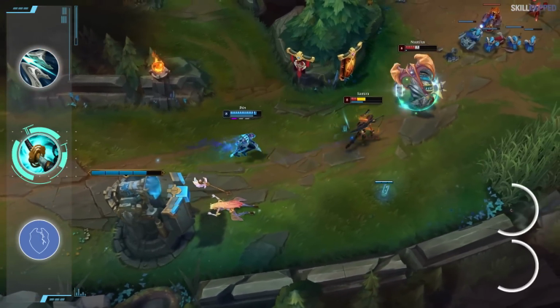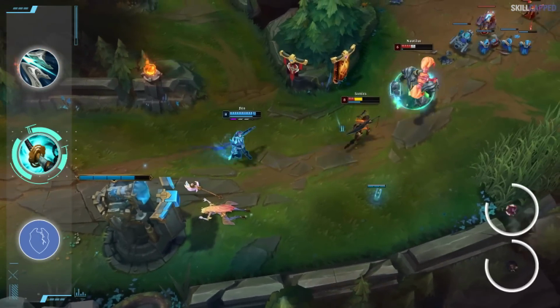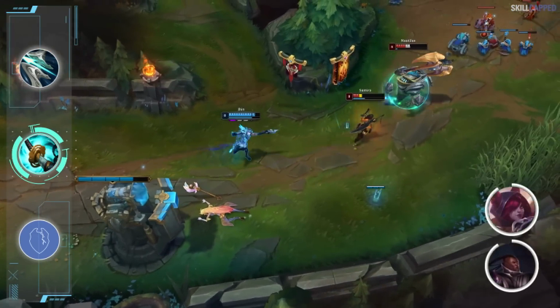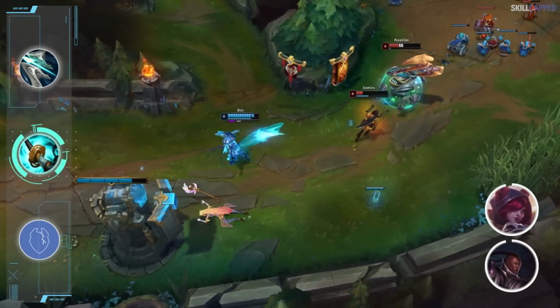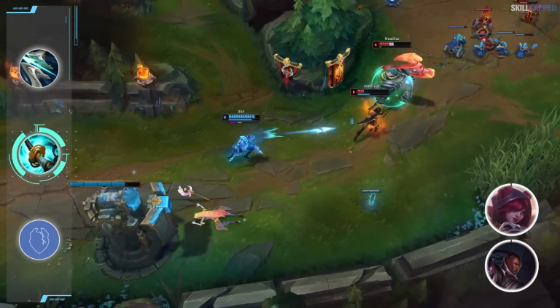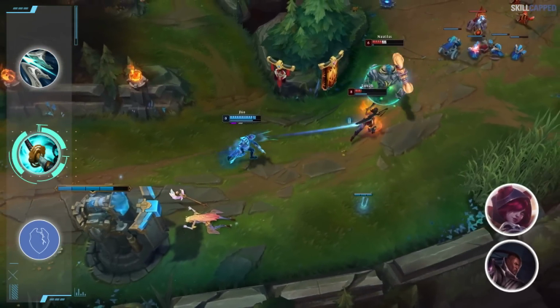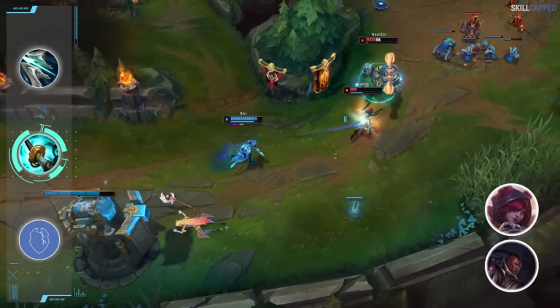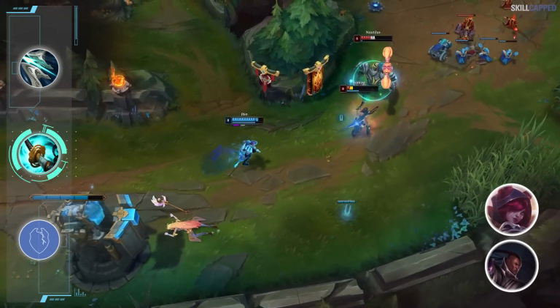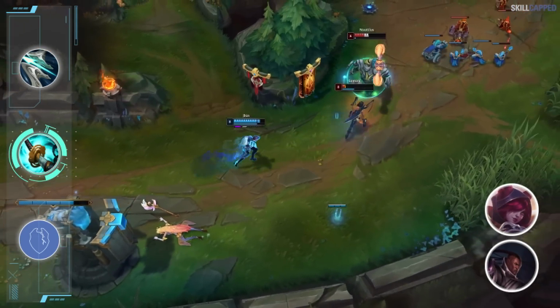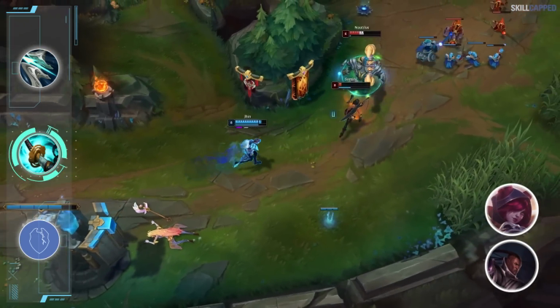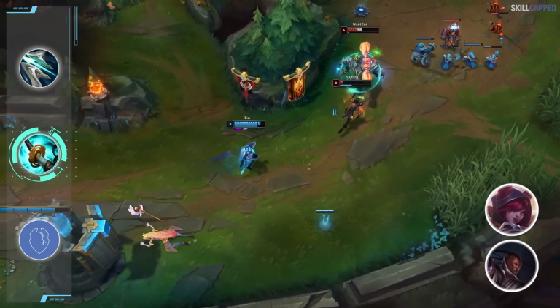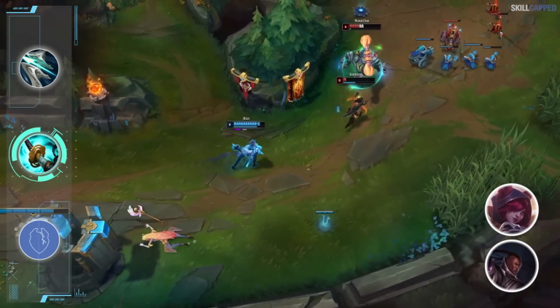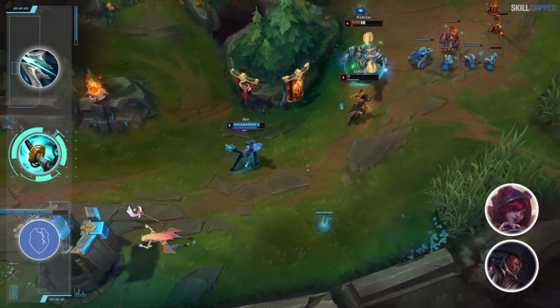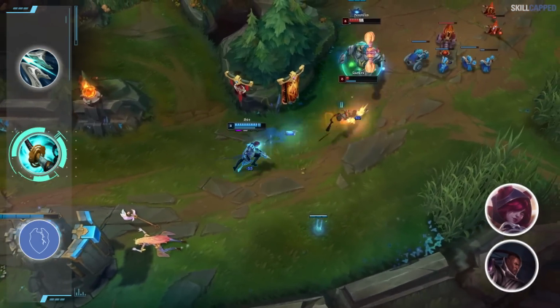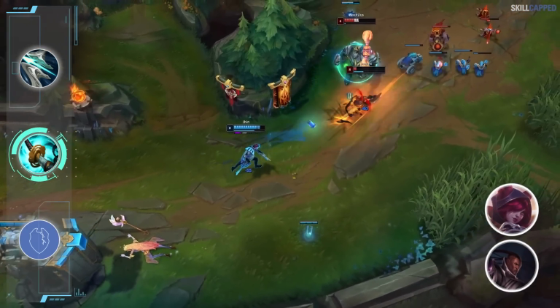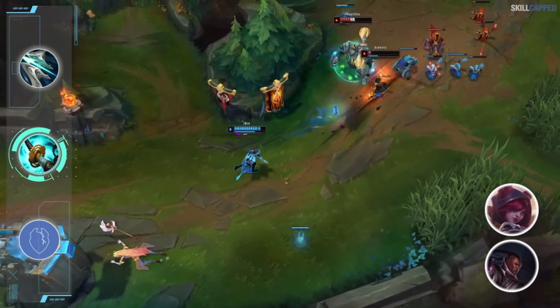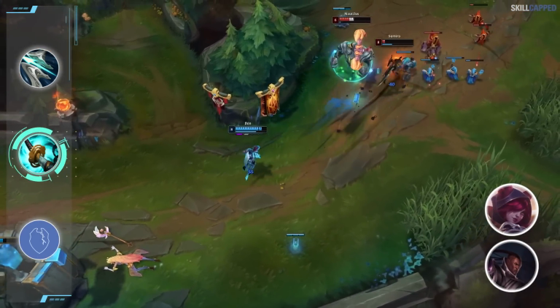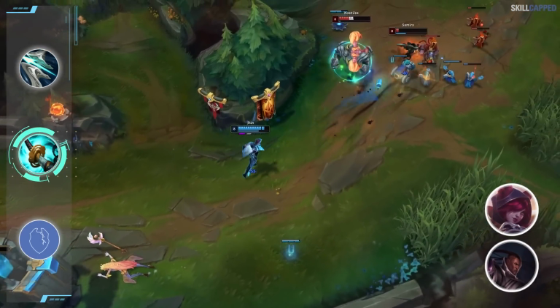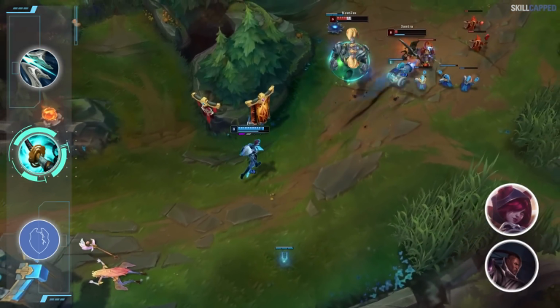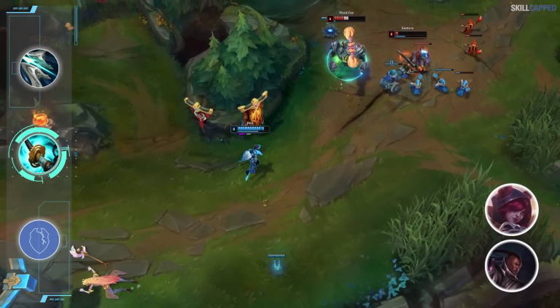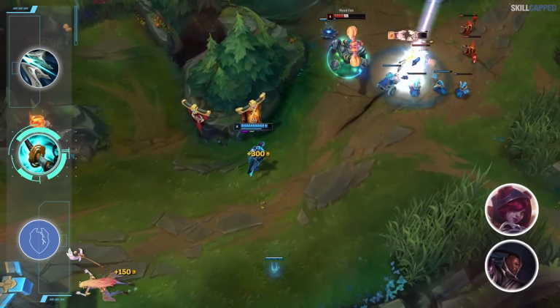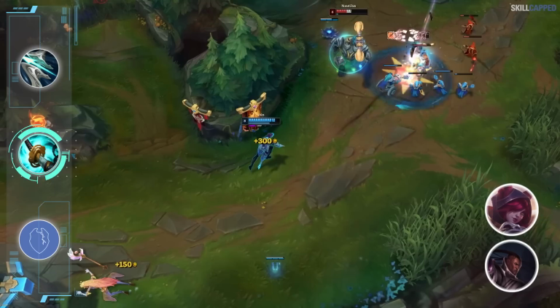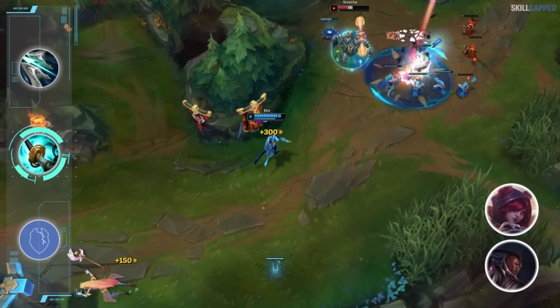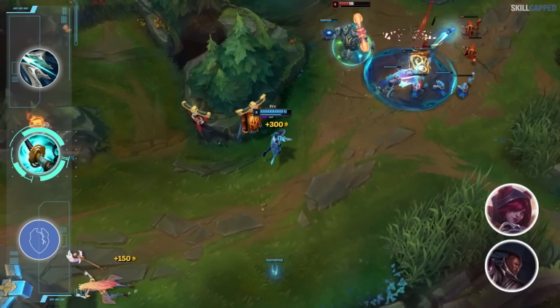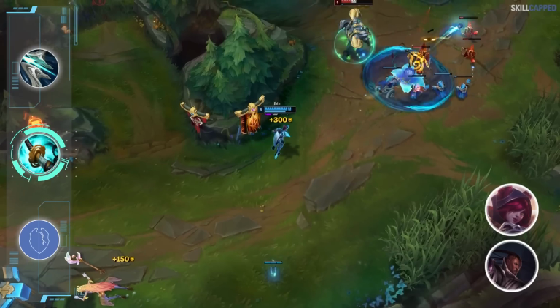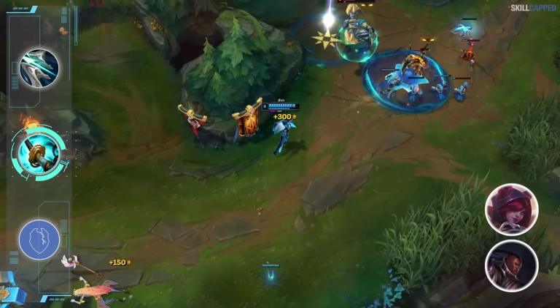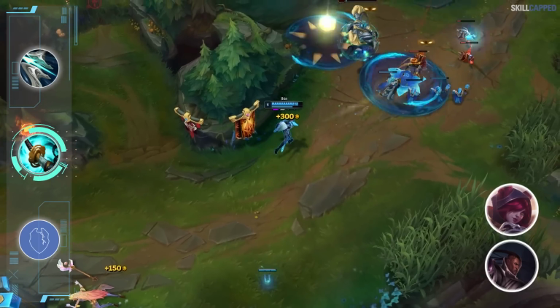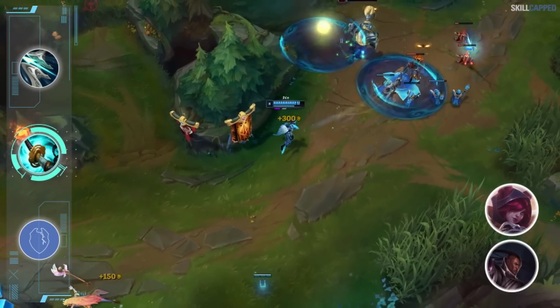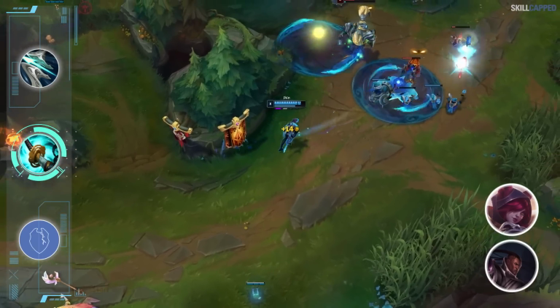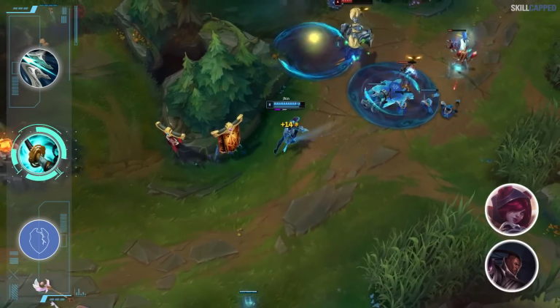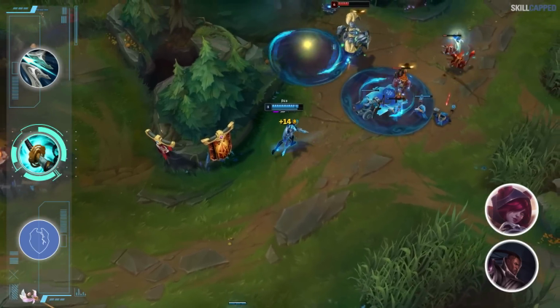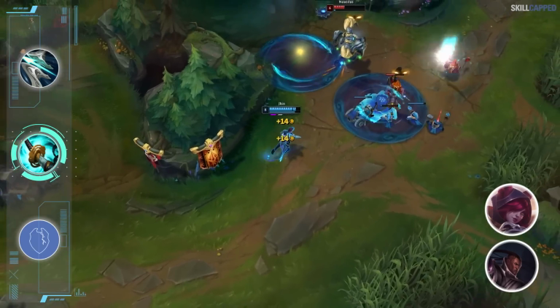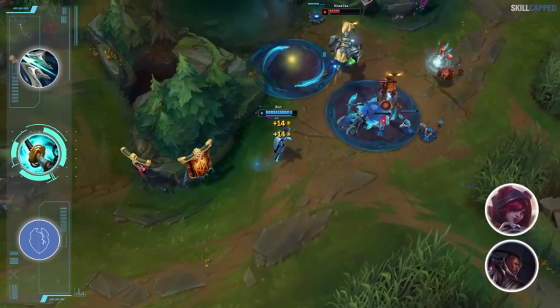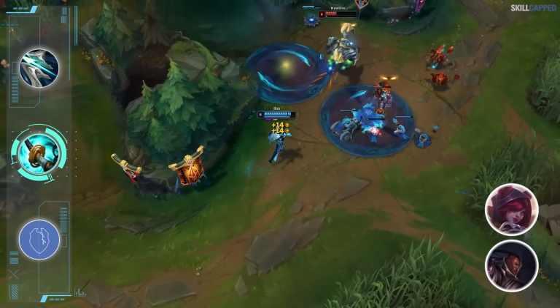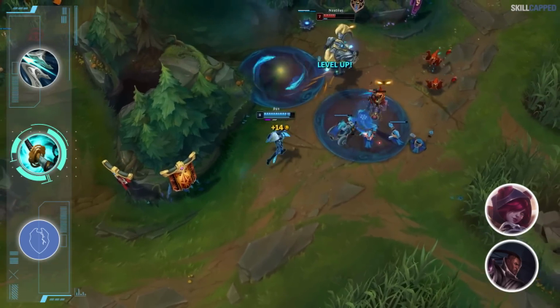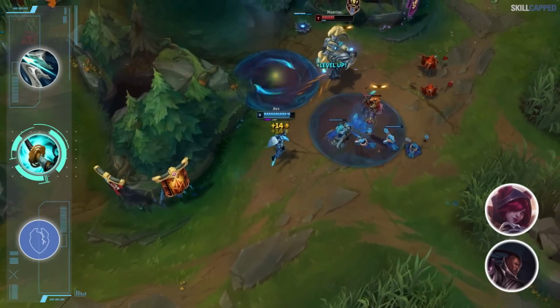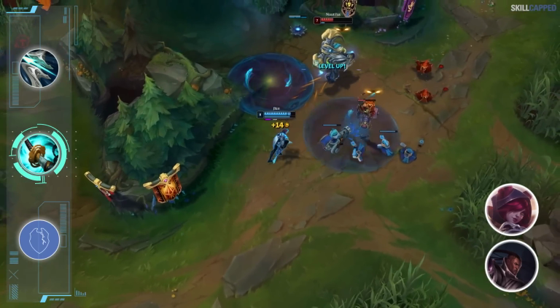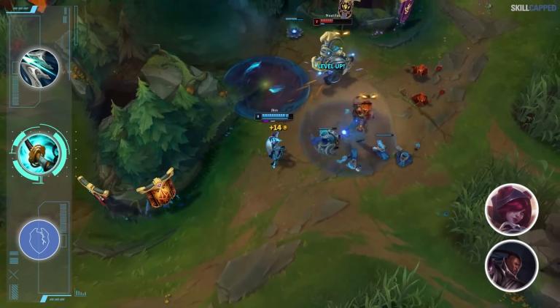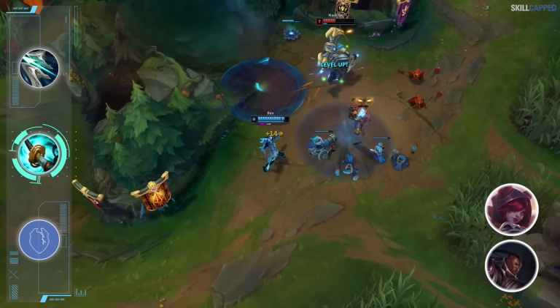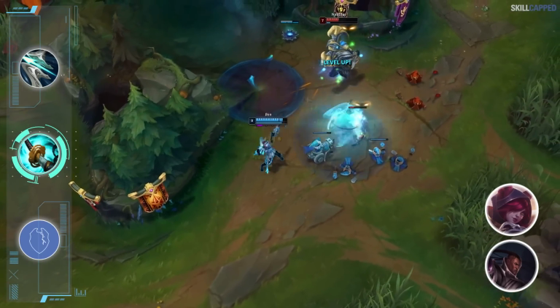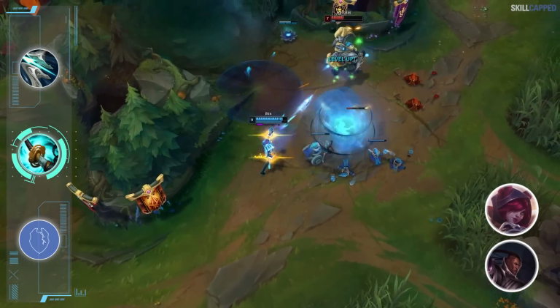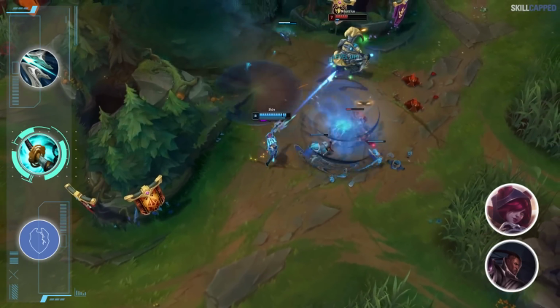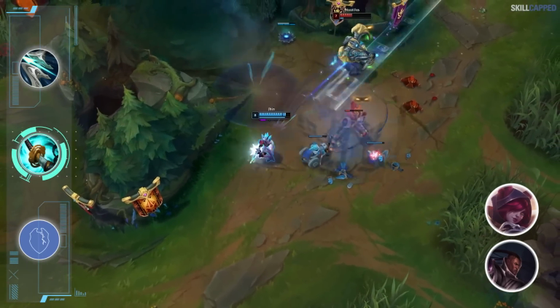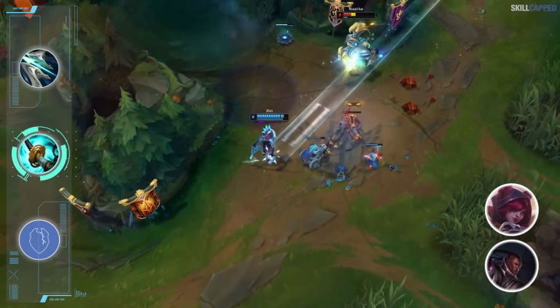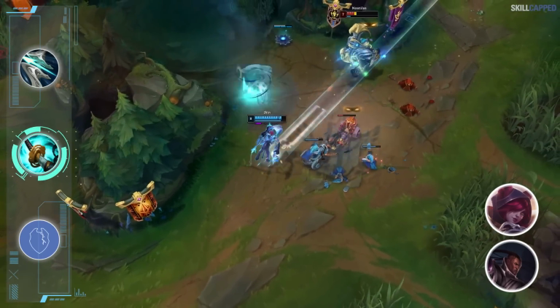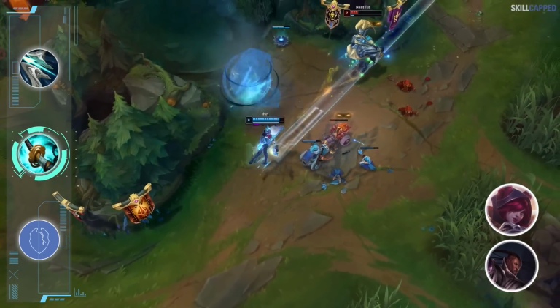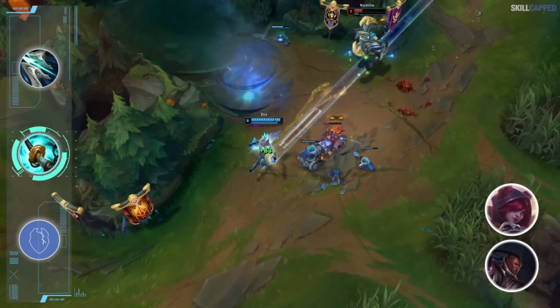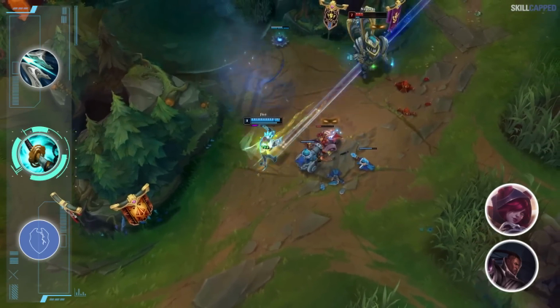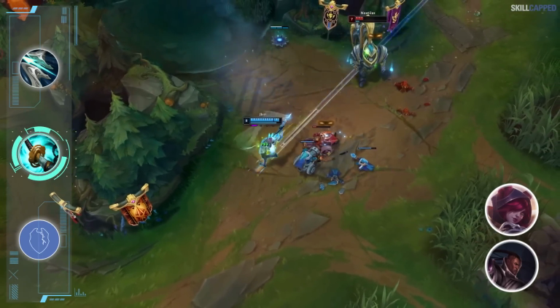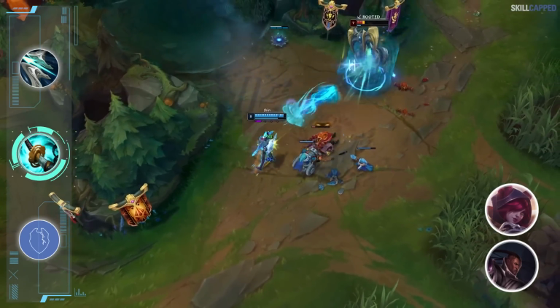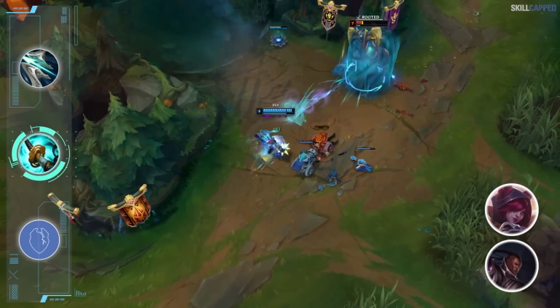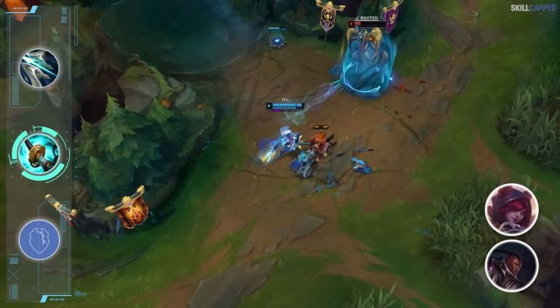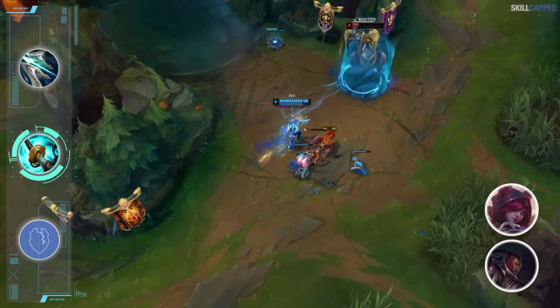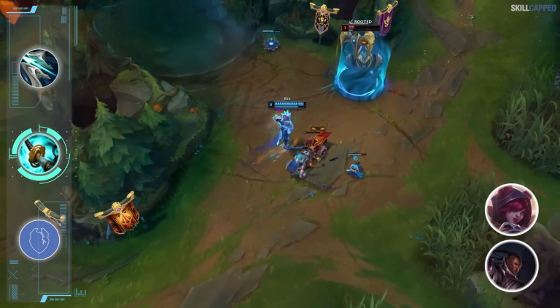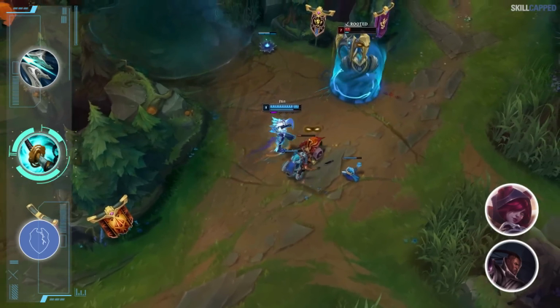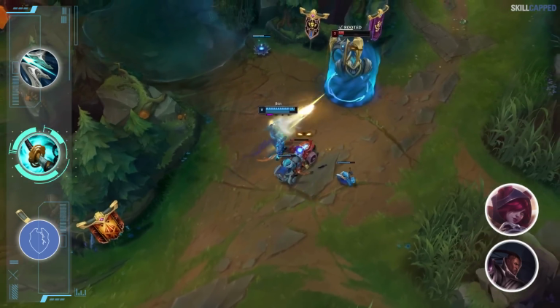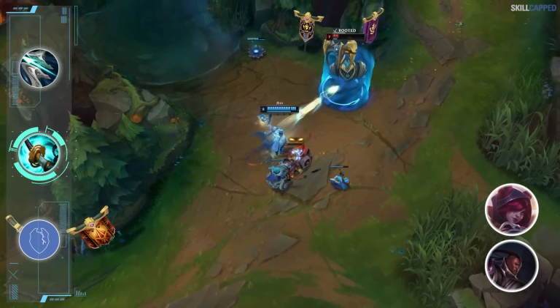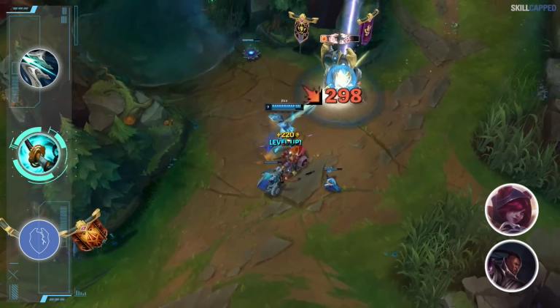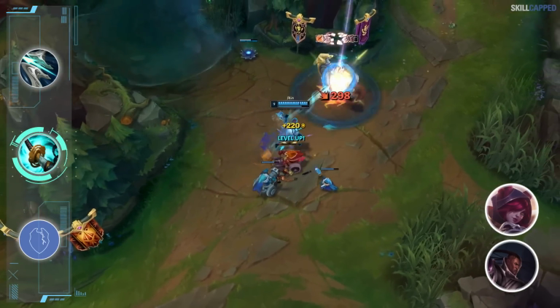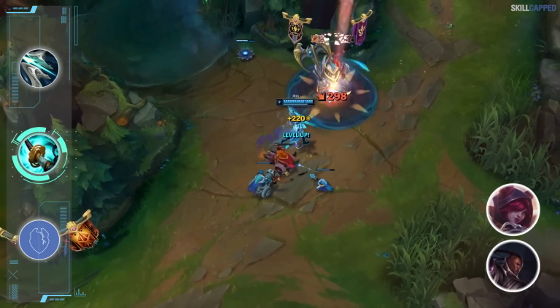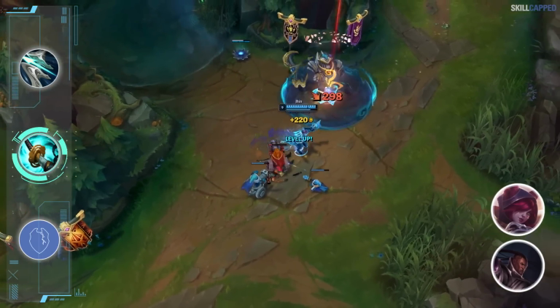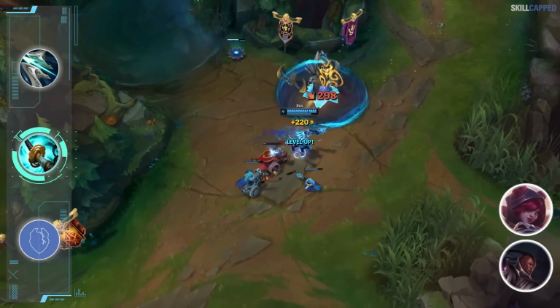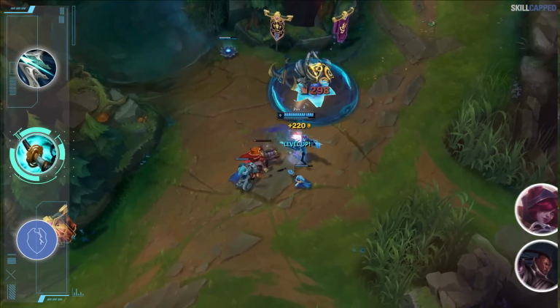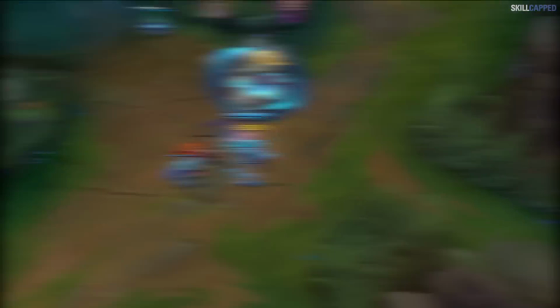For the likes of Lucian and Xayah, they have Quickblades to fall back on, so the Galeforce and Stormrazor combo being weaker won't have as much of an impact on them.